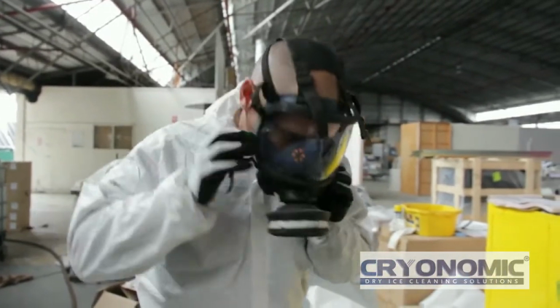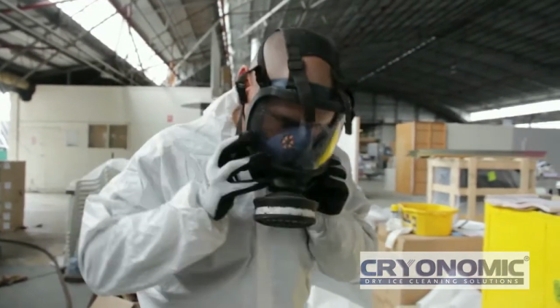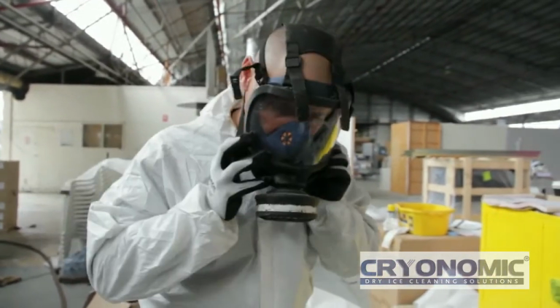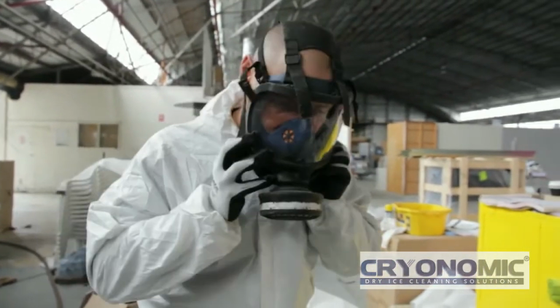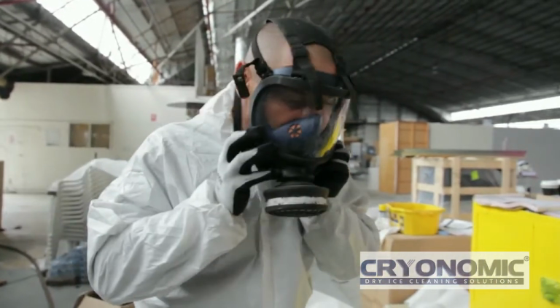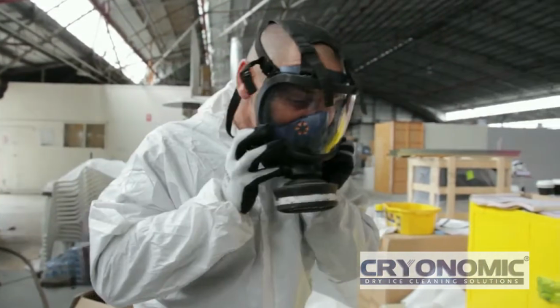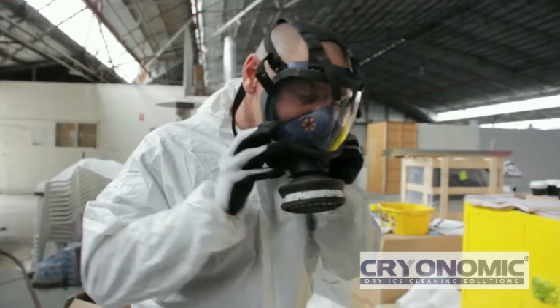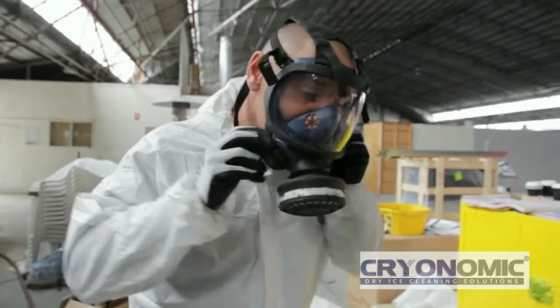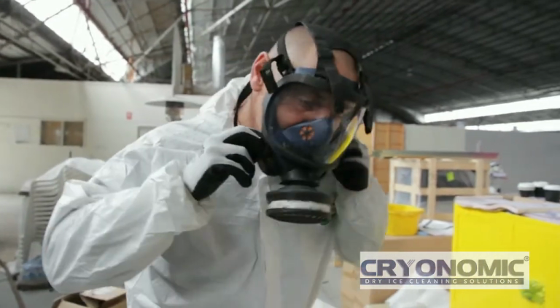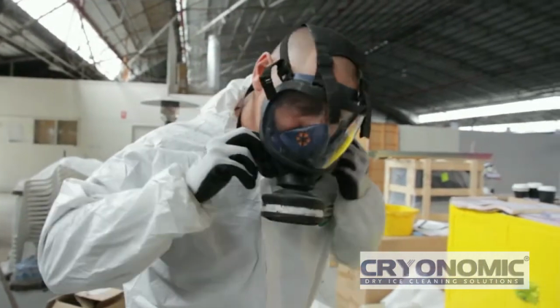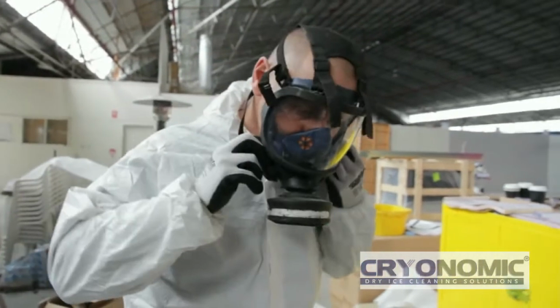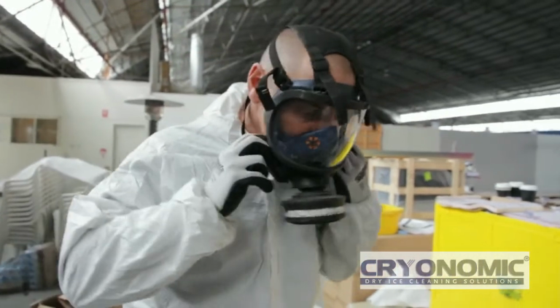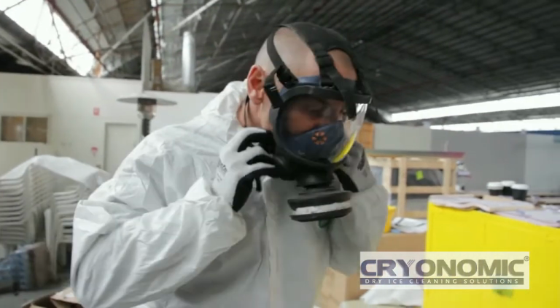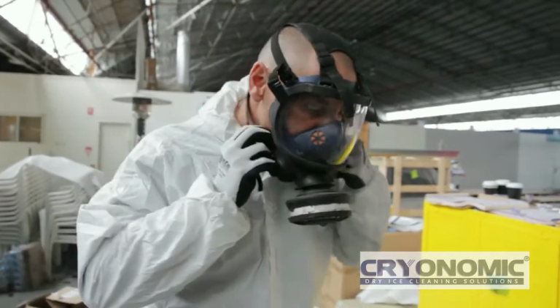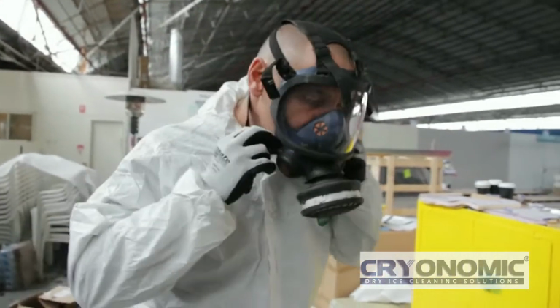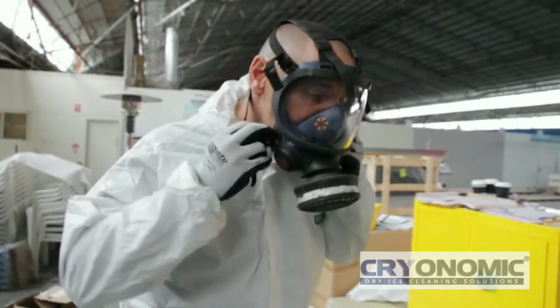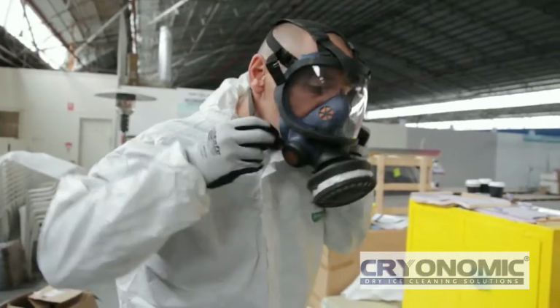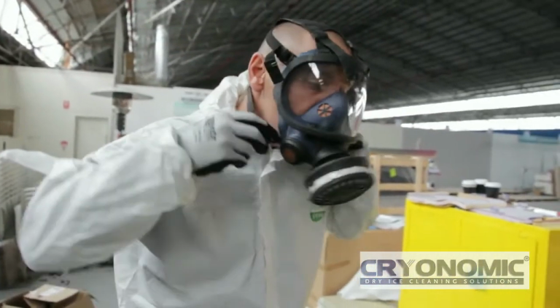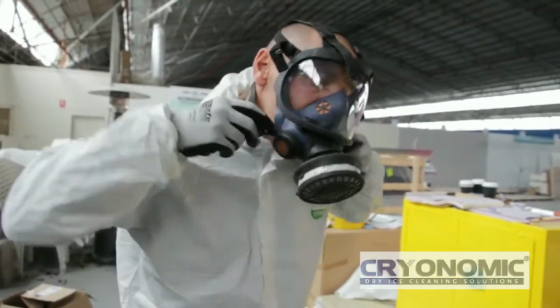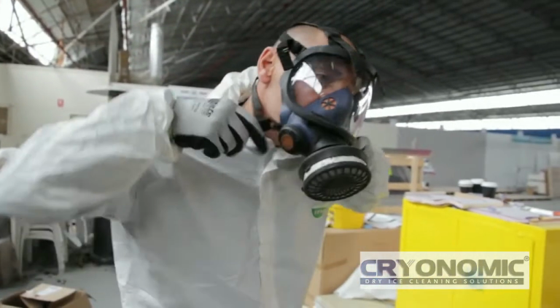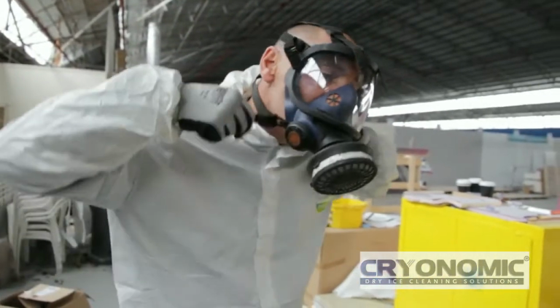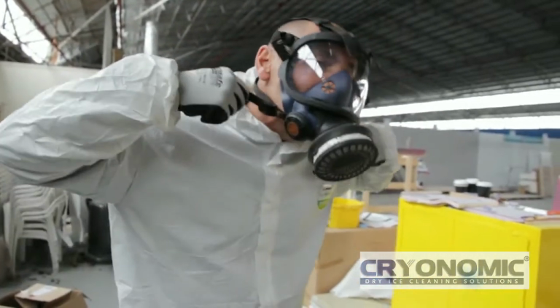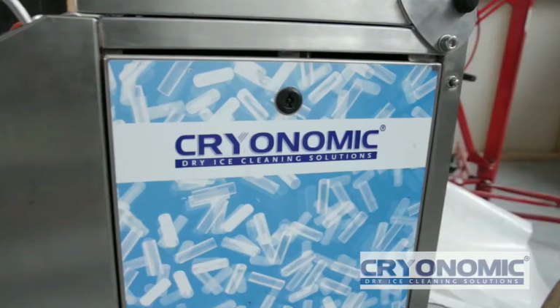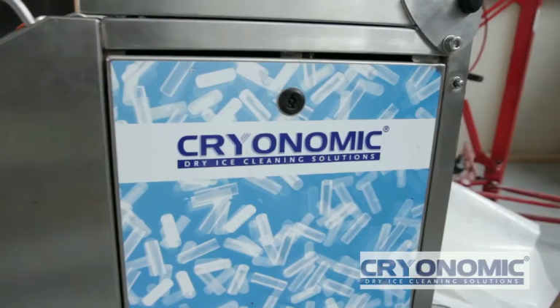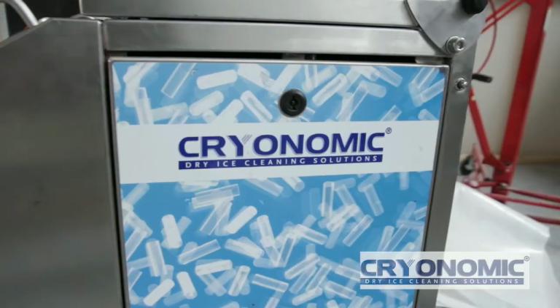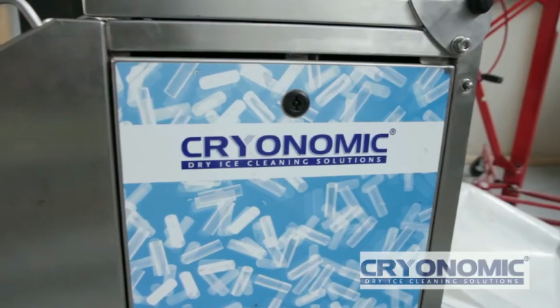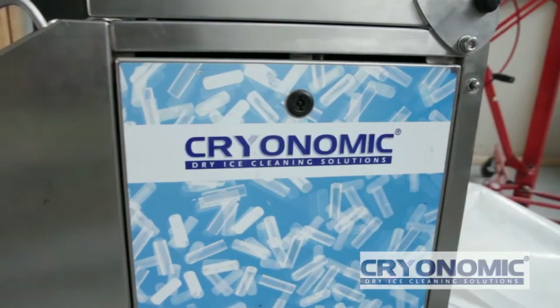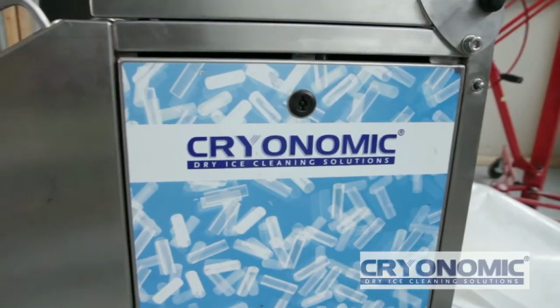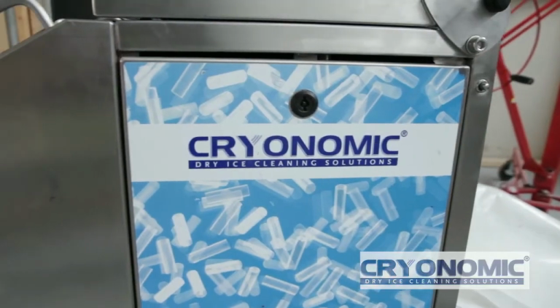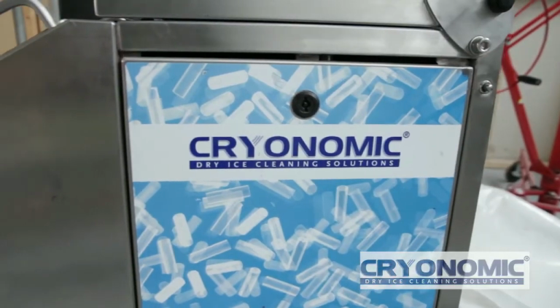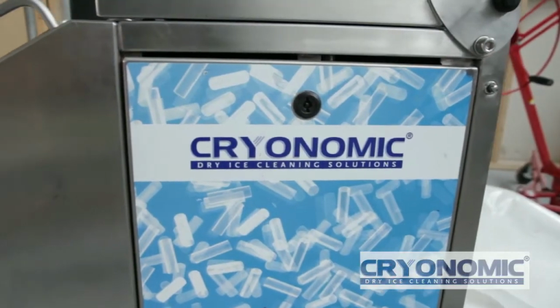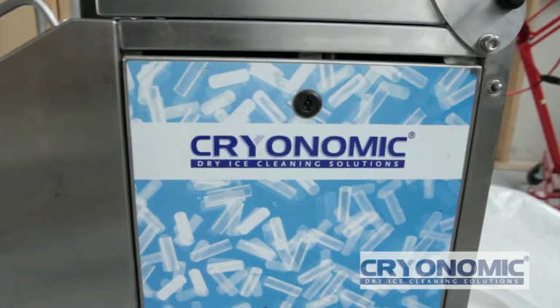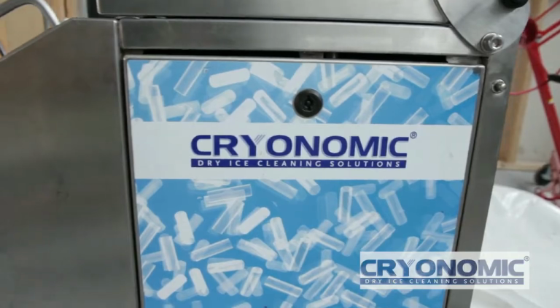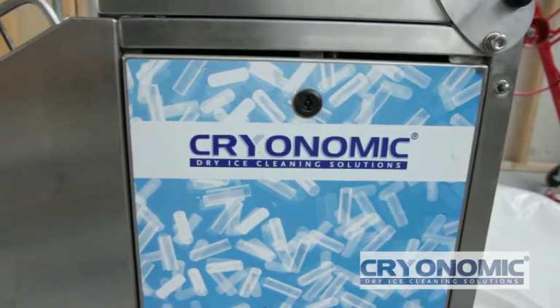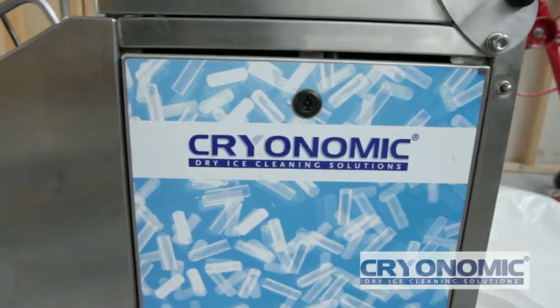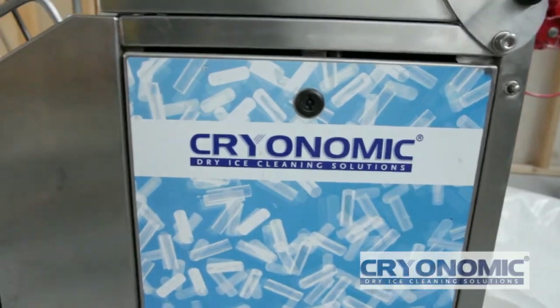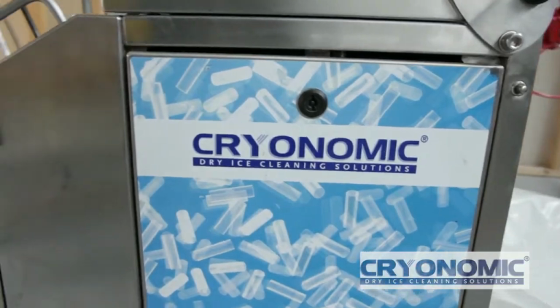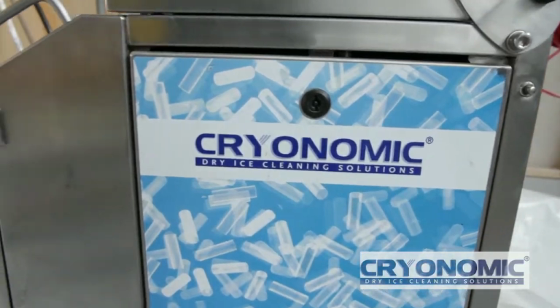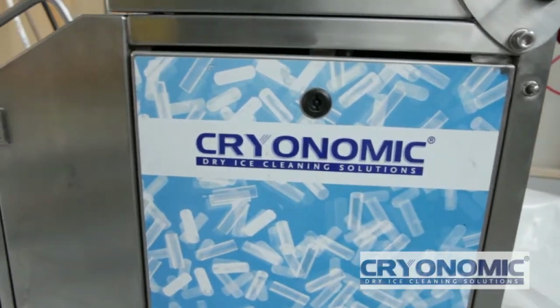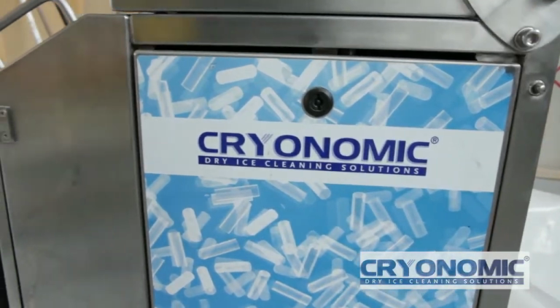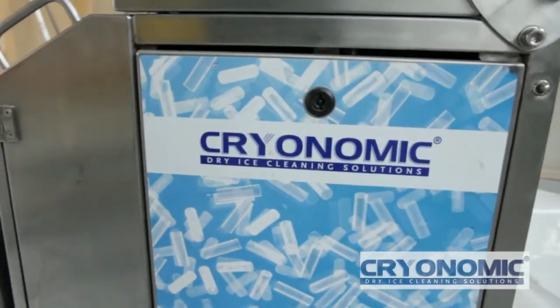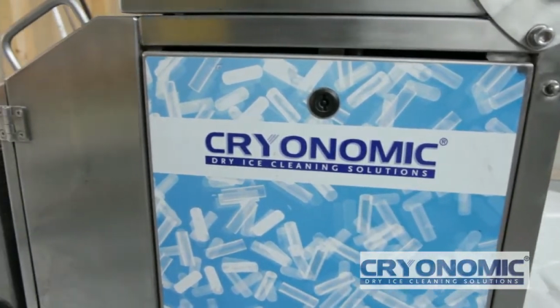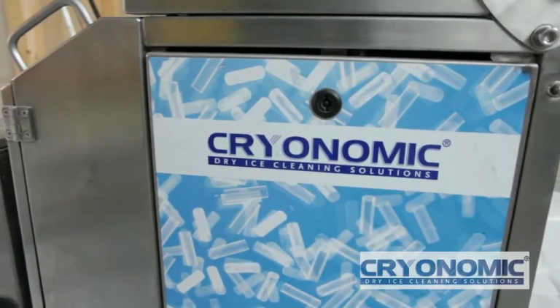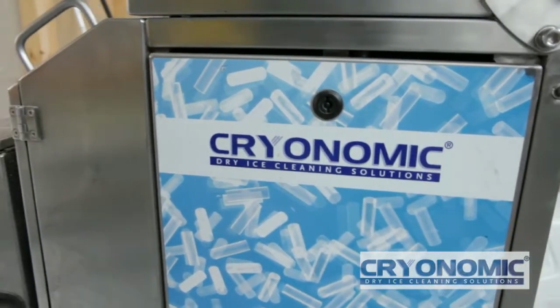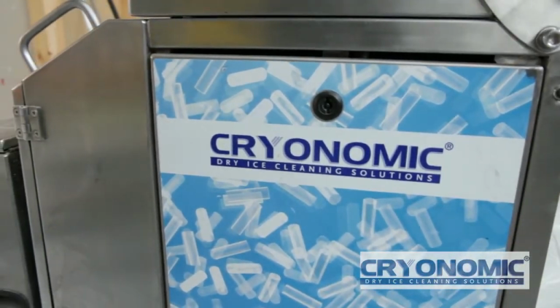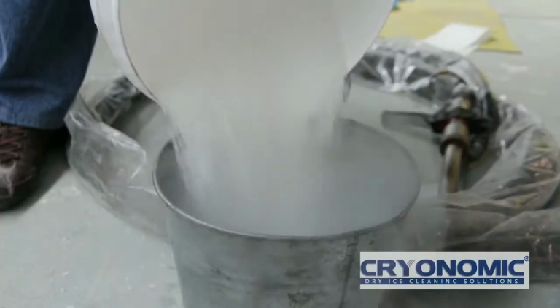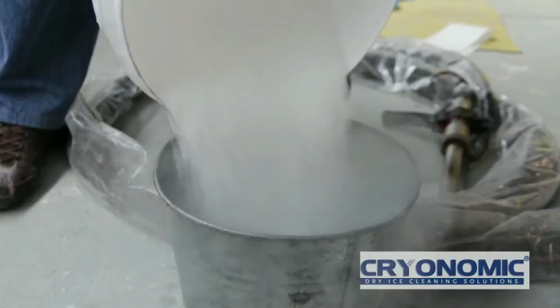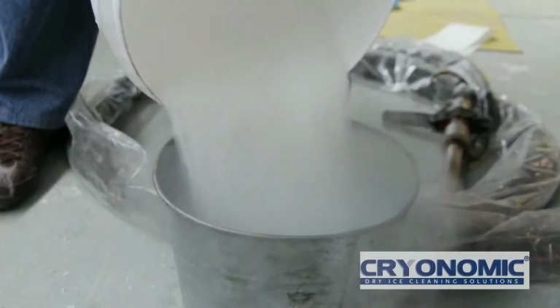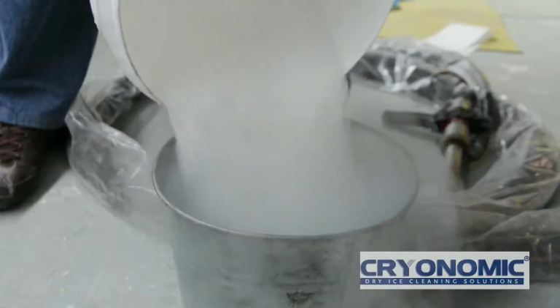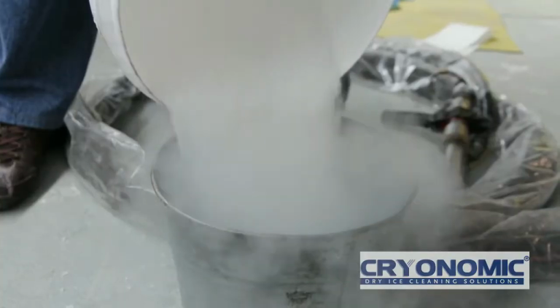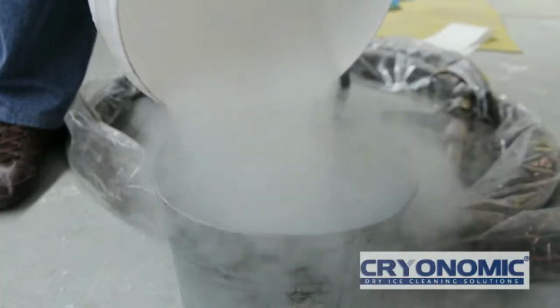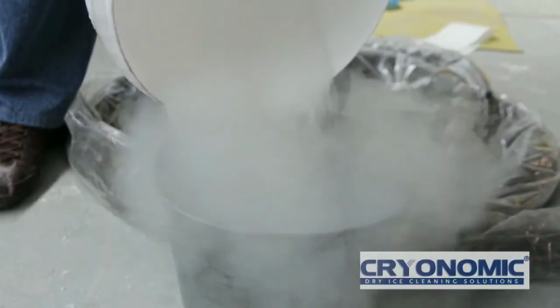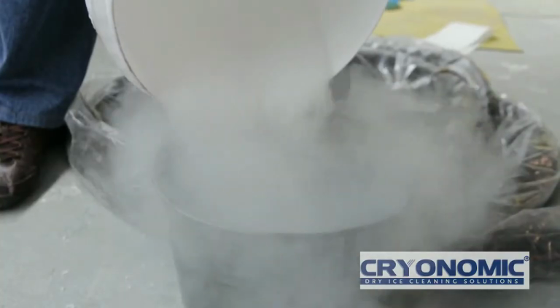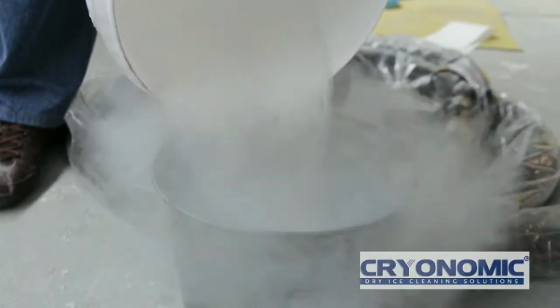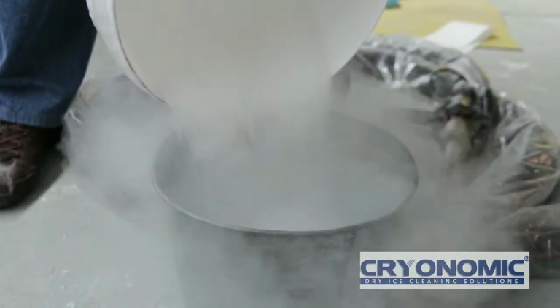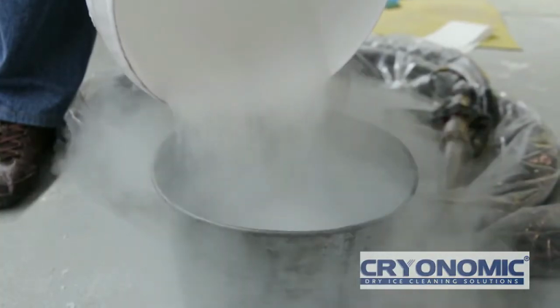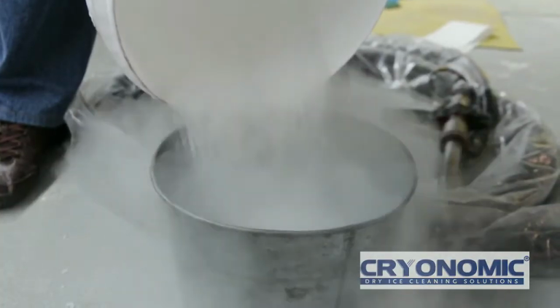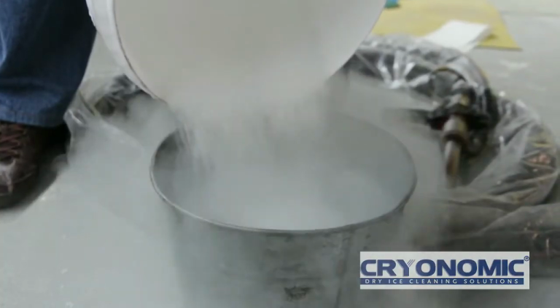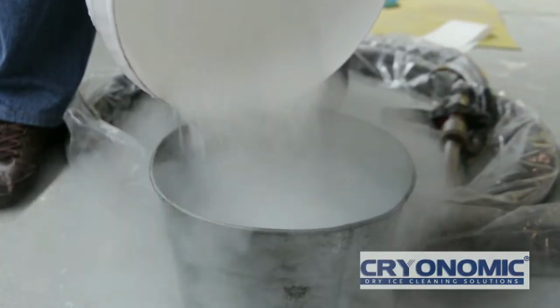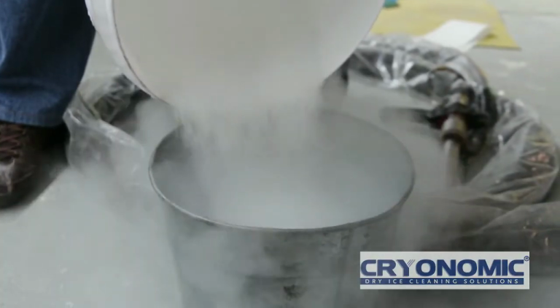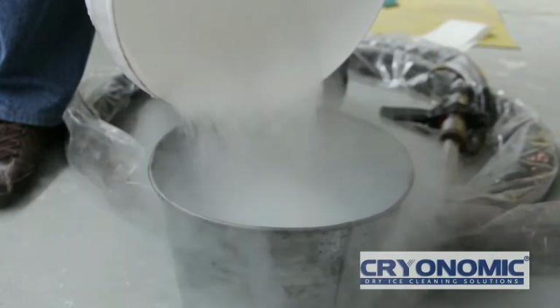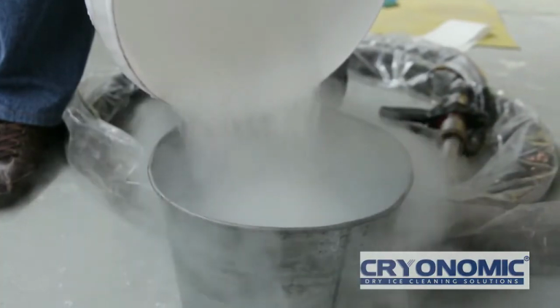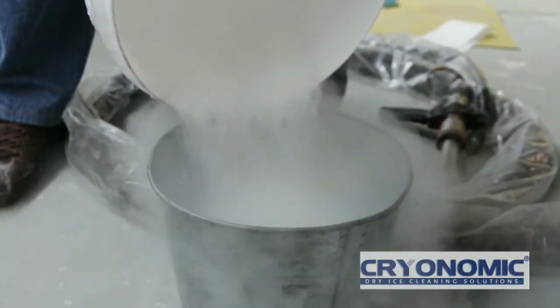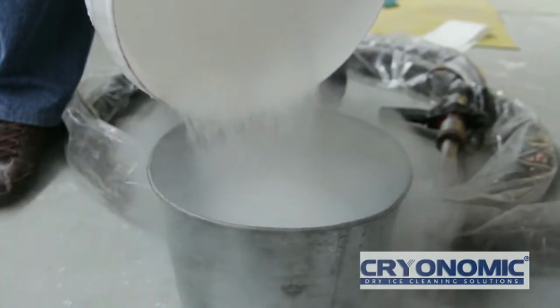CryoPrep are proud members of the Australian Corrosion Association, the Master Painters Australia, and the Lead Free World organisation.